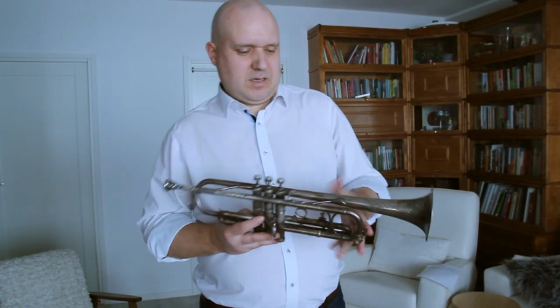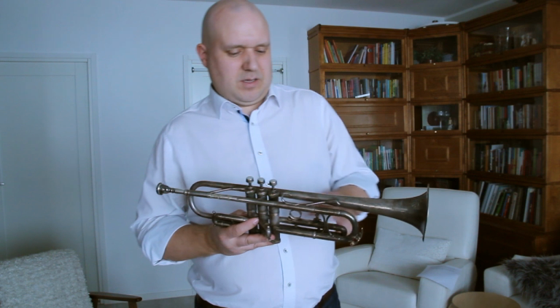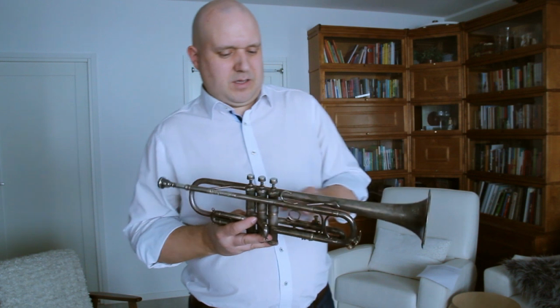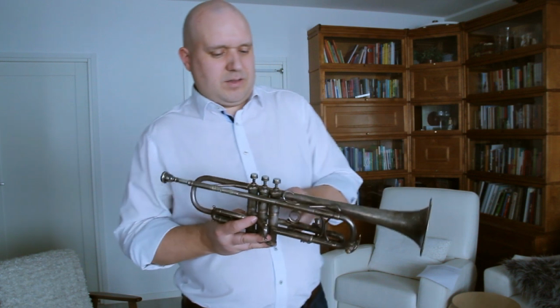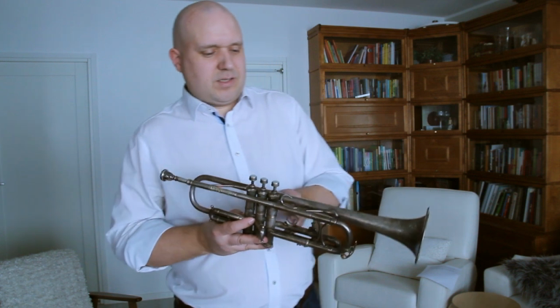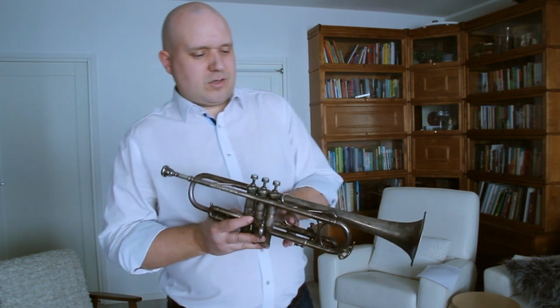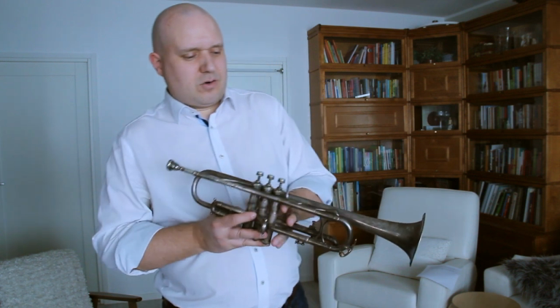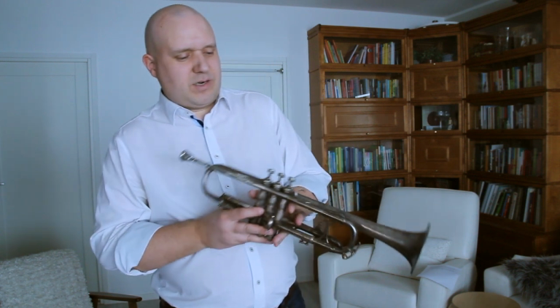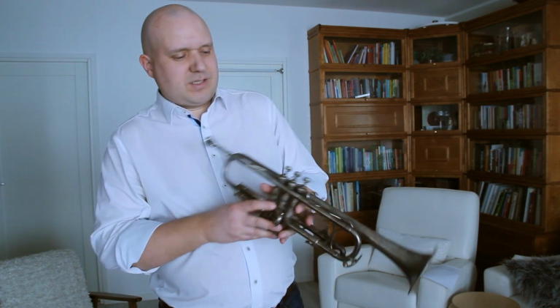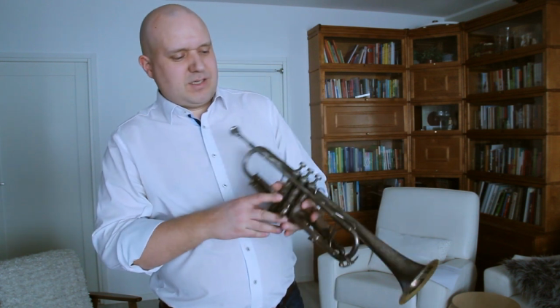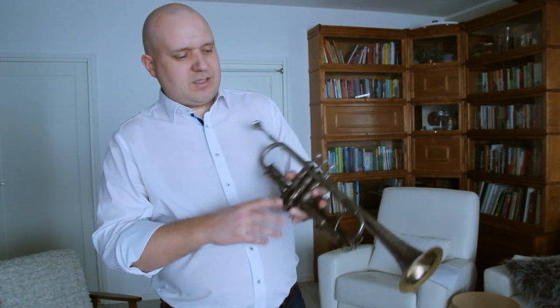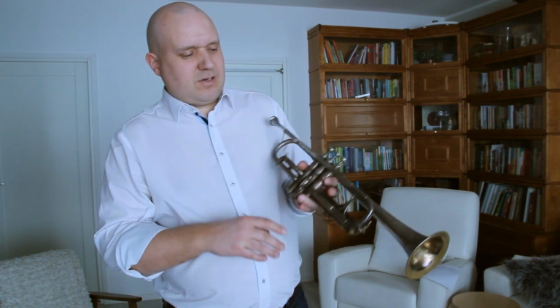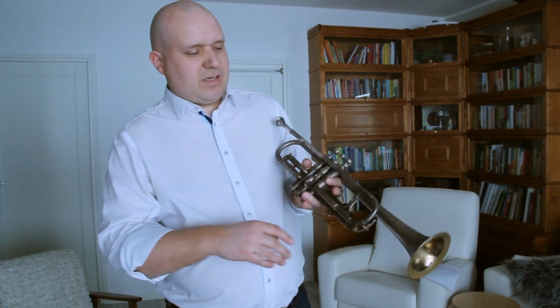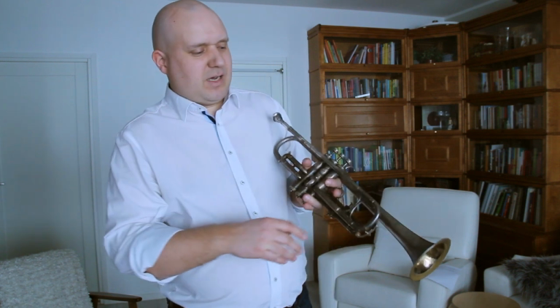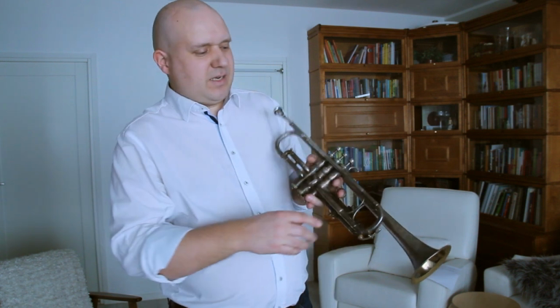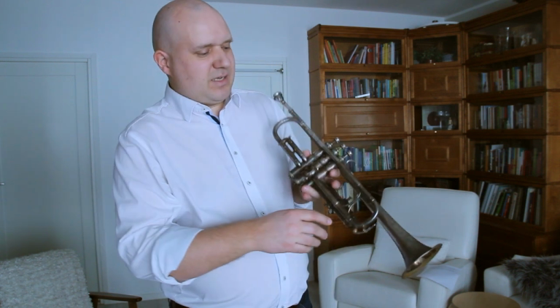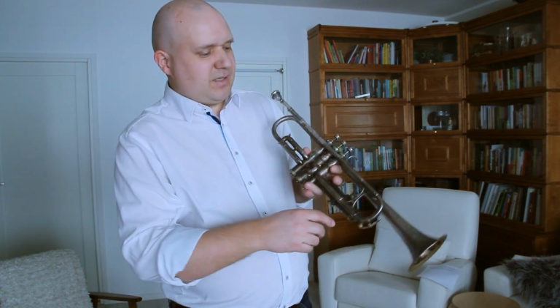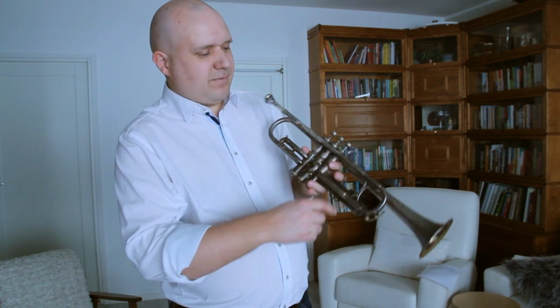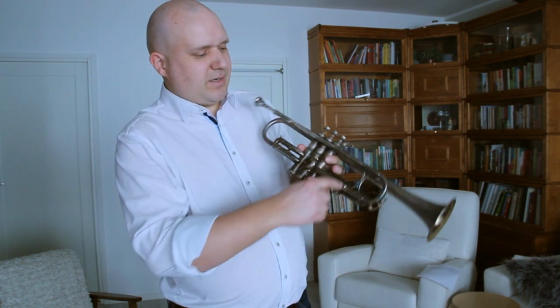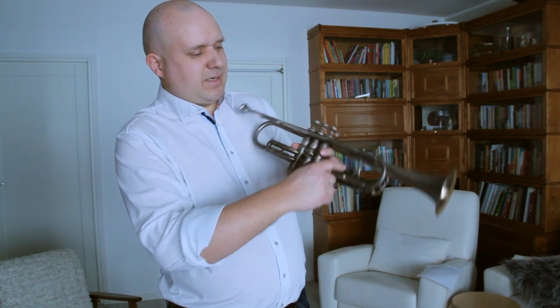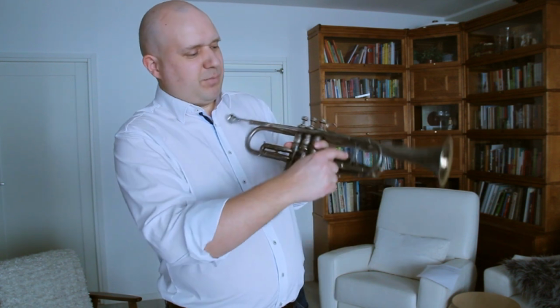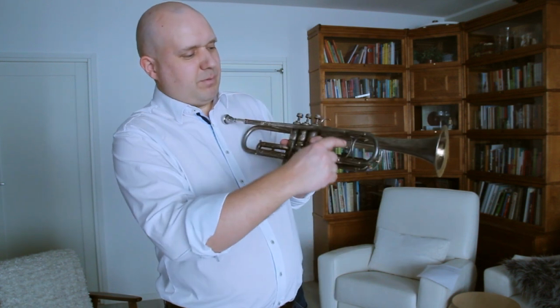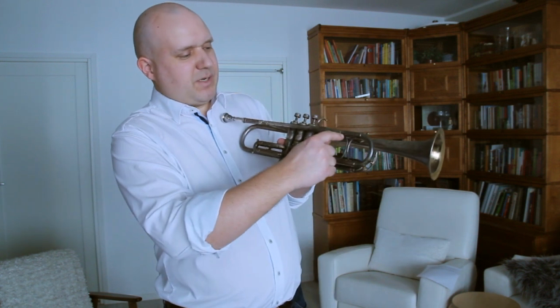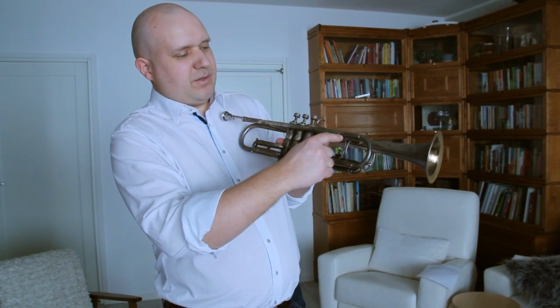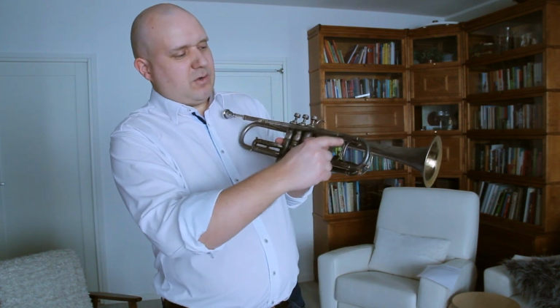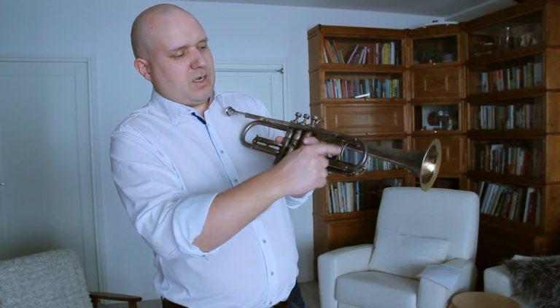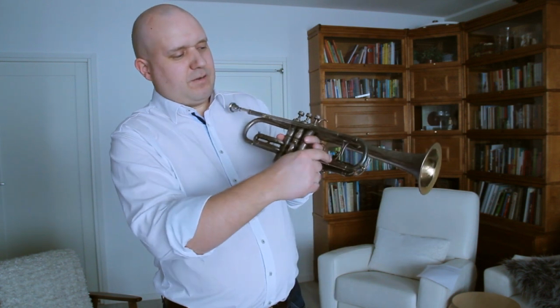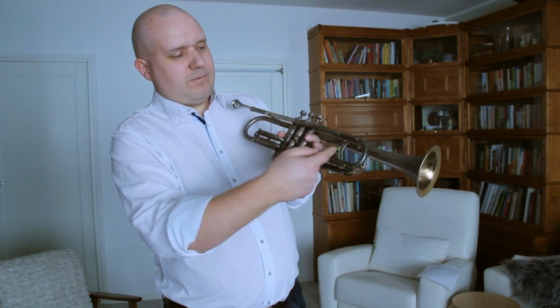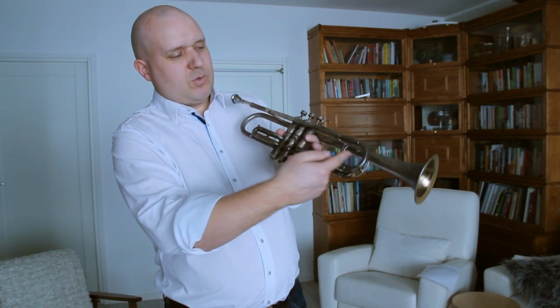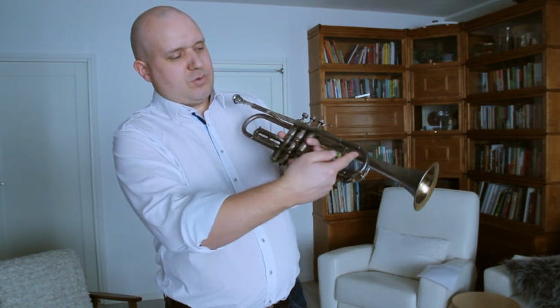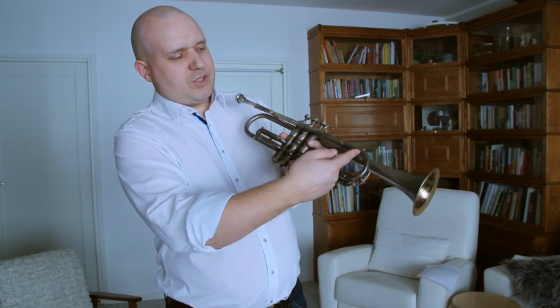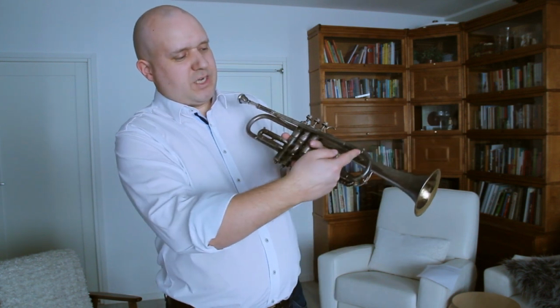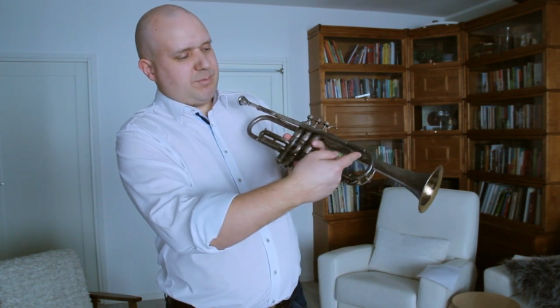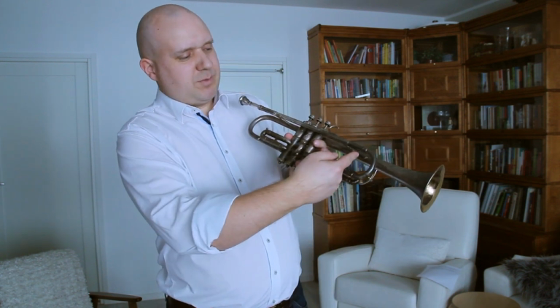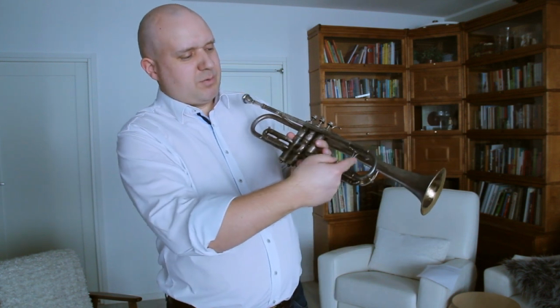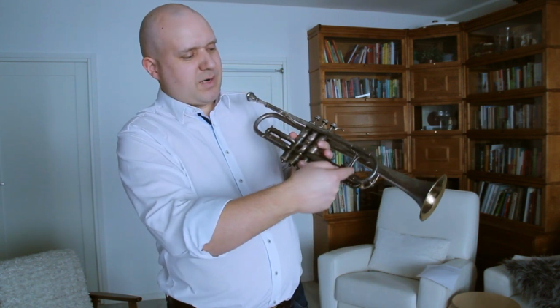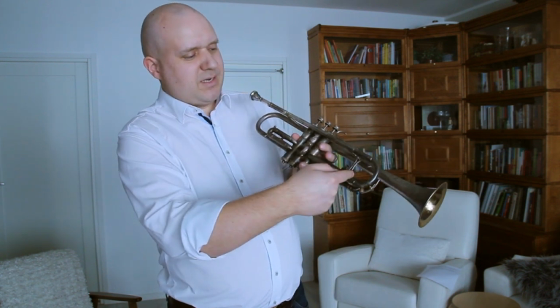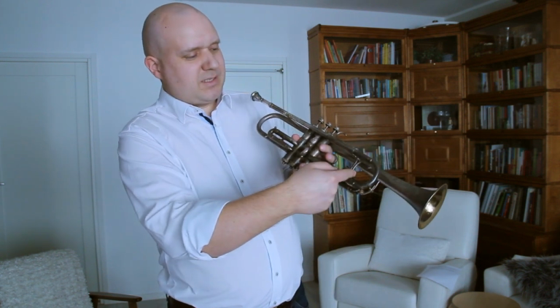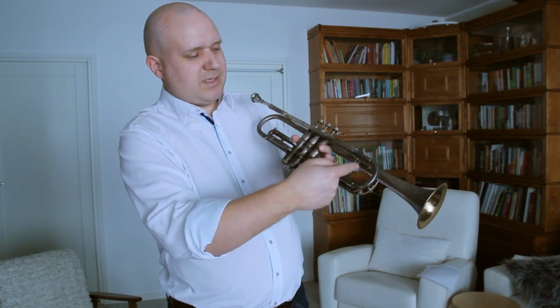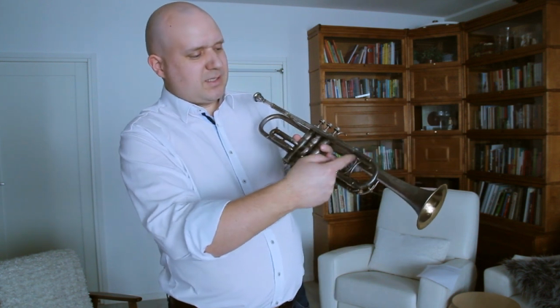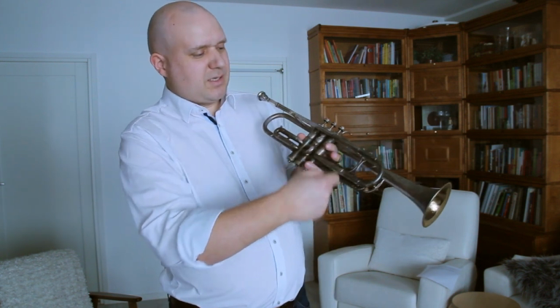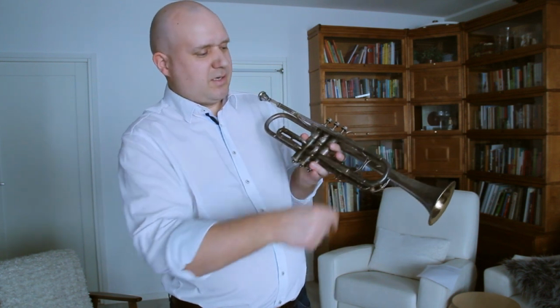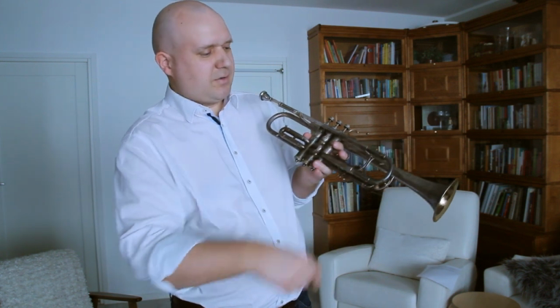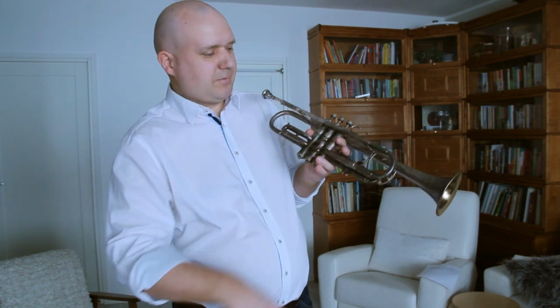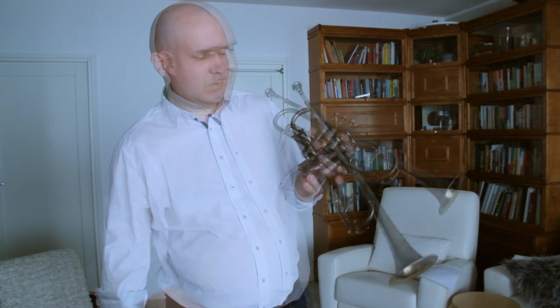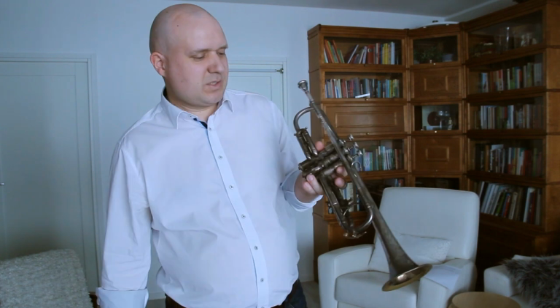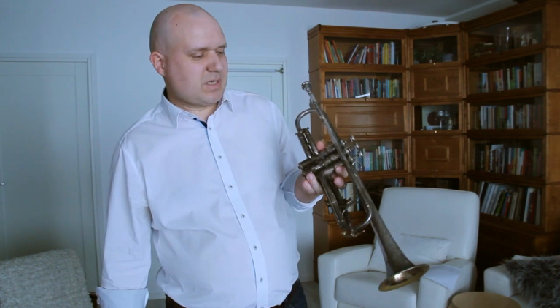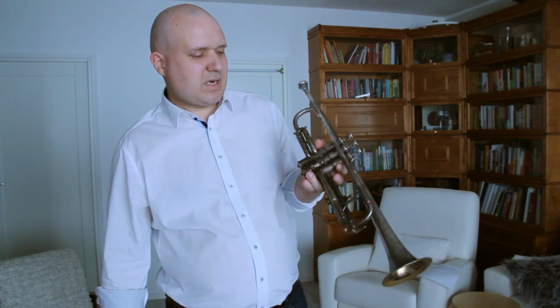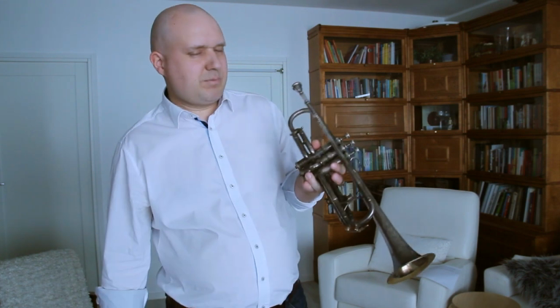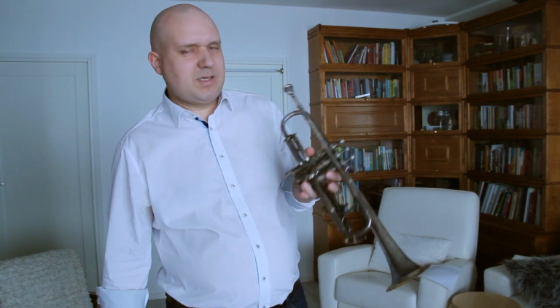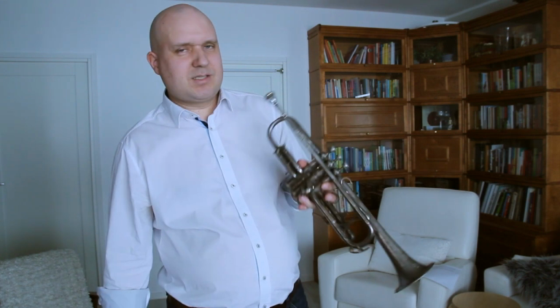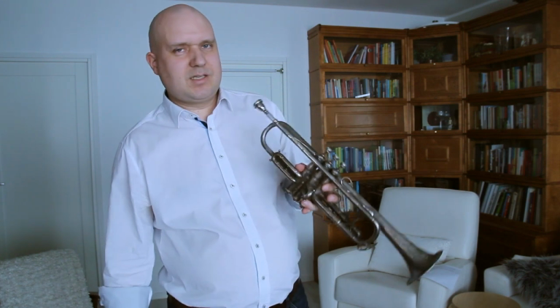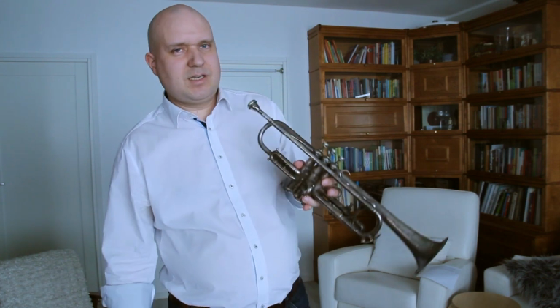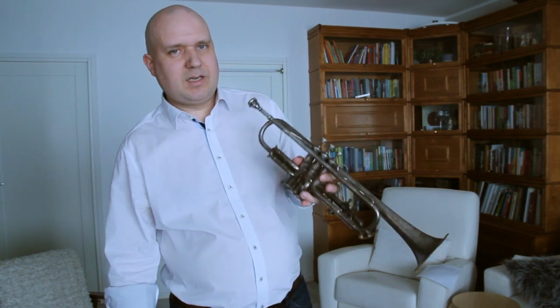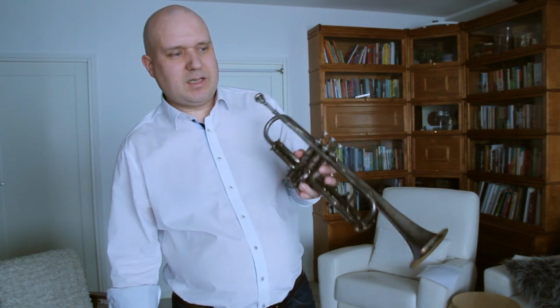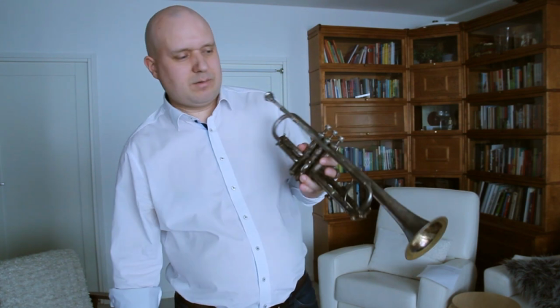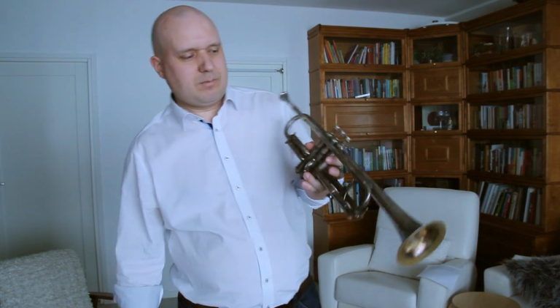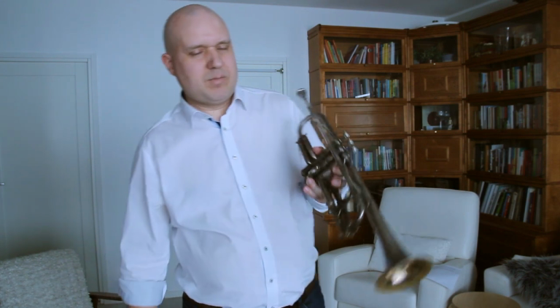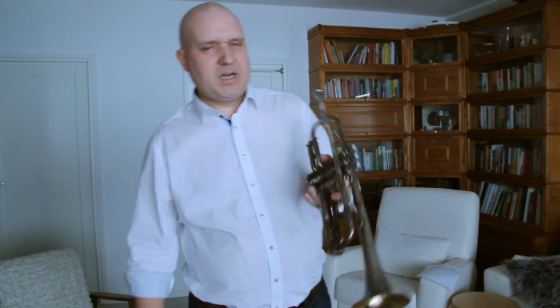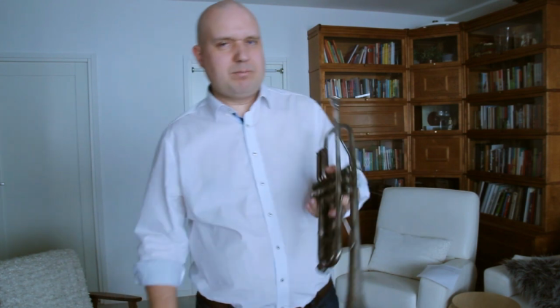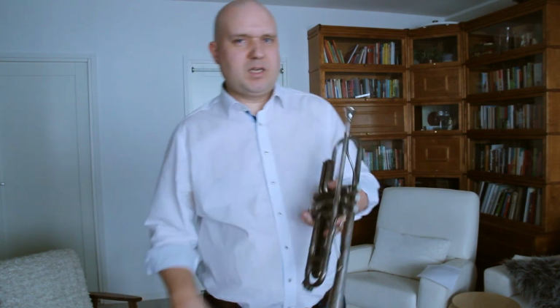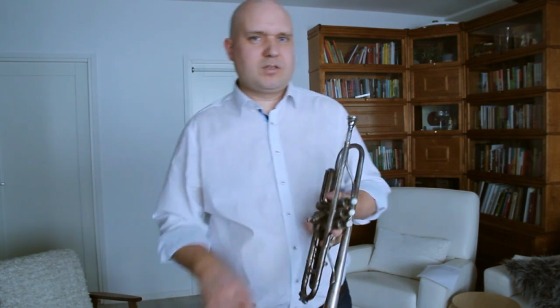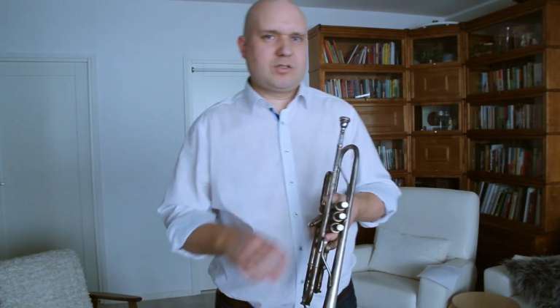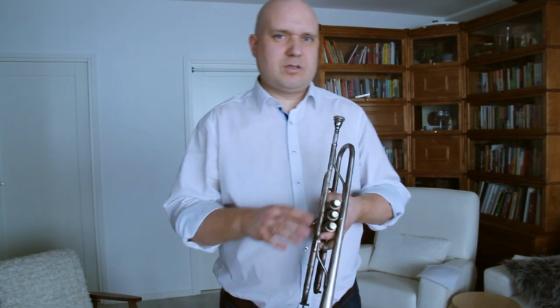This horn is easily identifiable by the half moon-shaped braces here, which can be seen in many pictures.